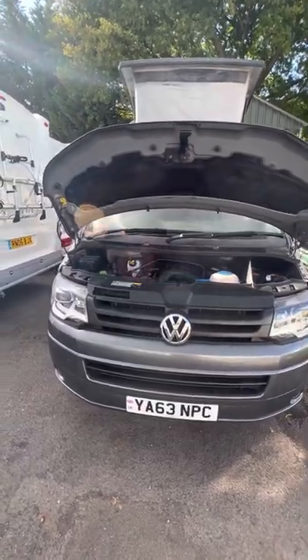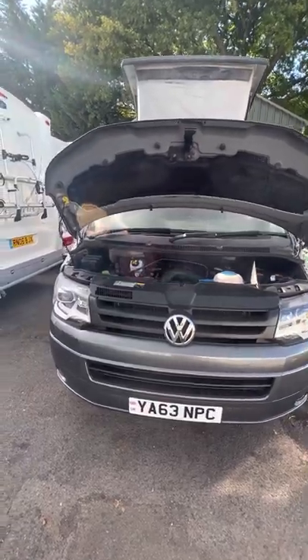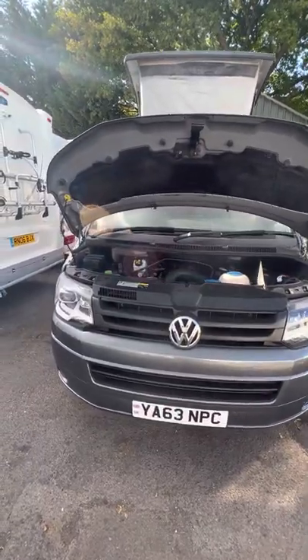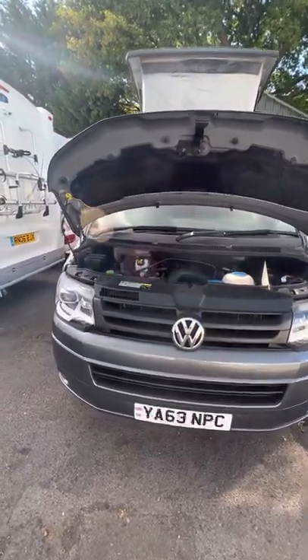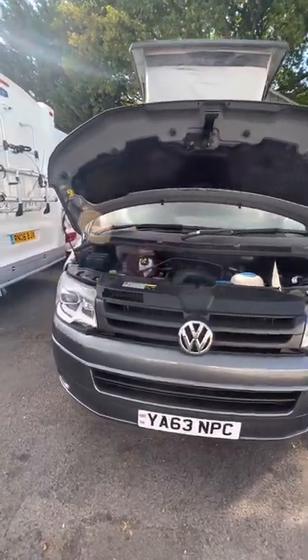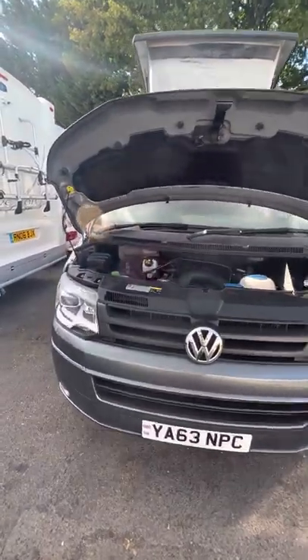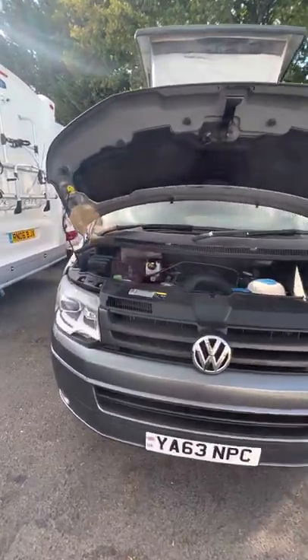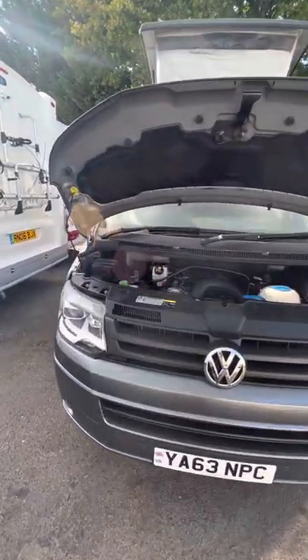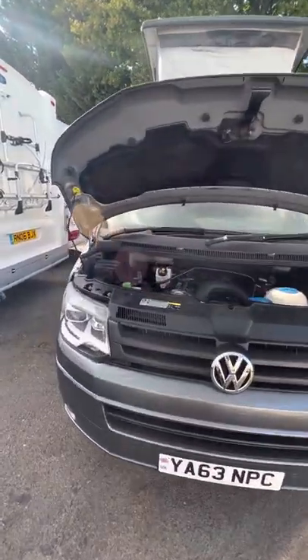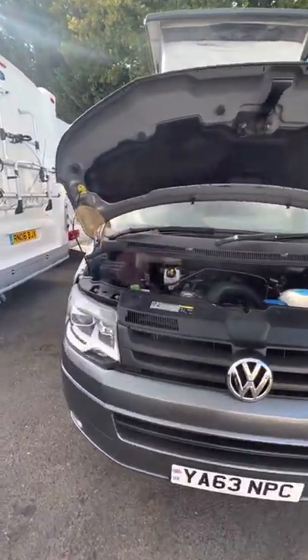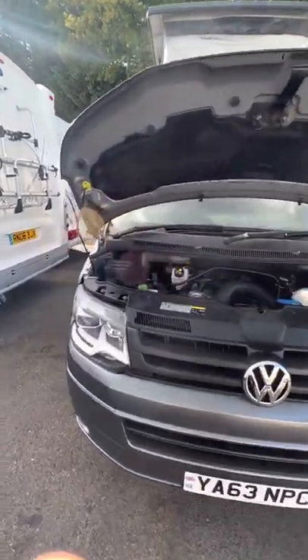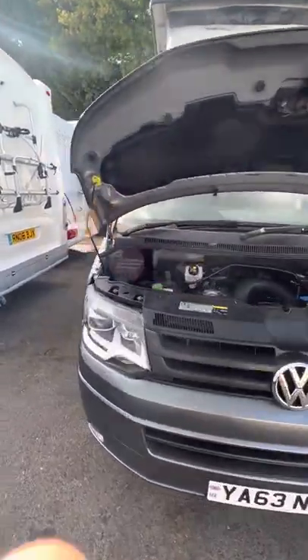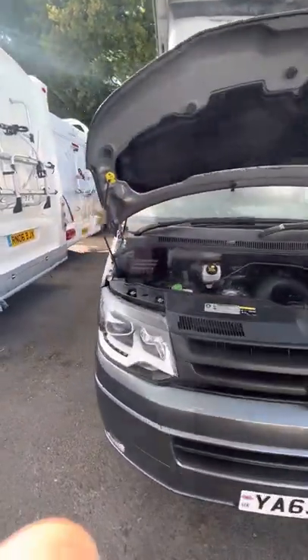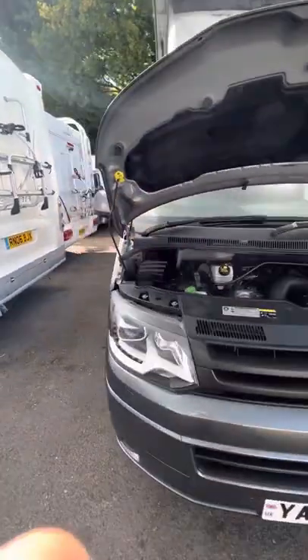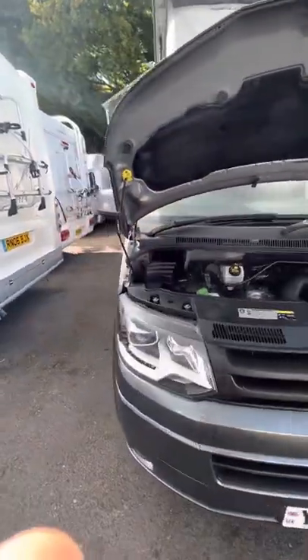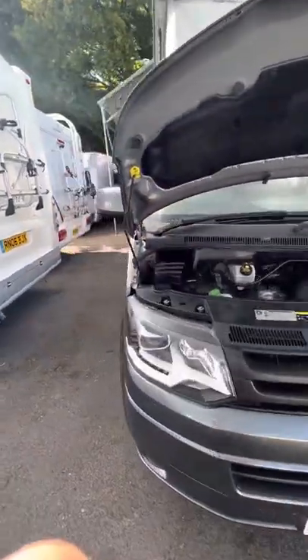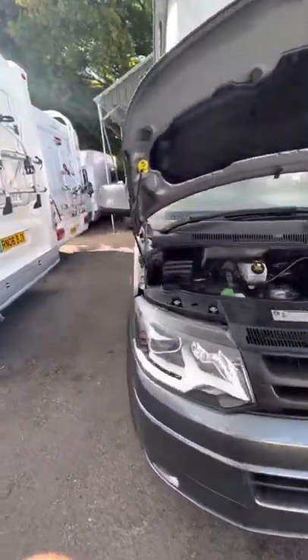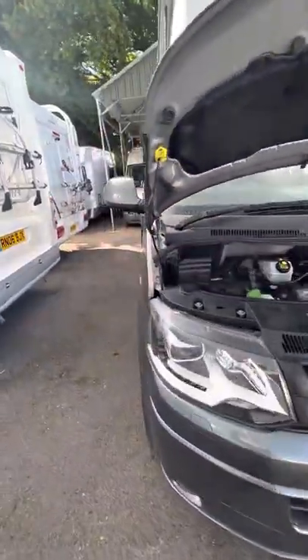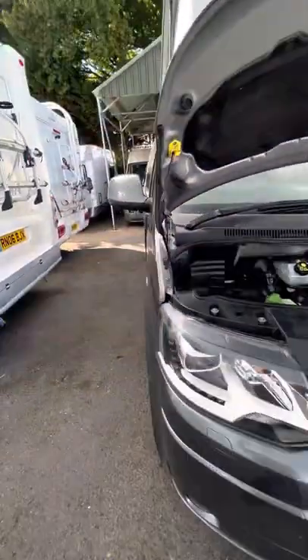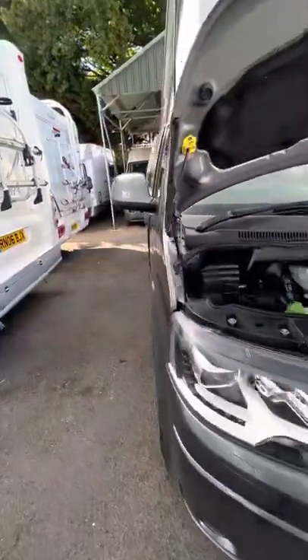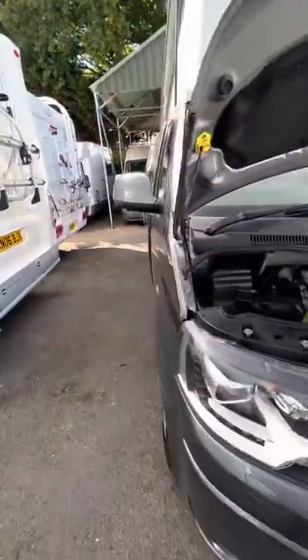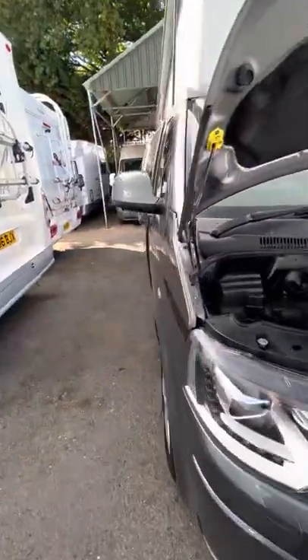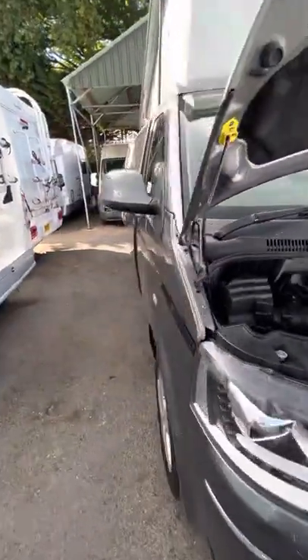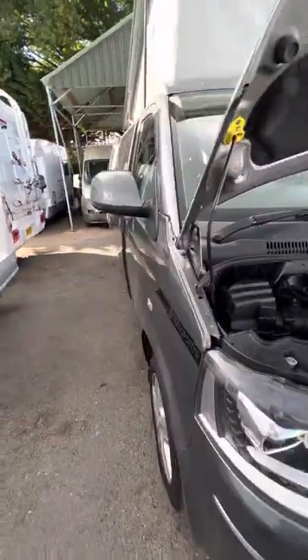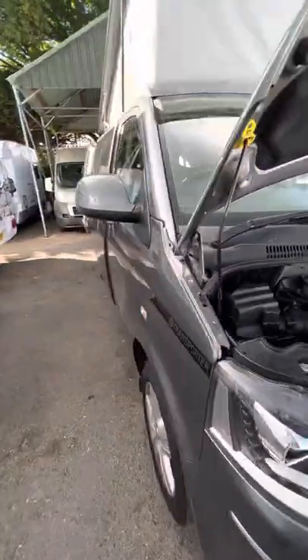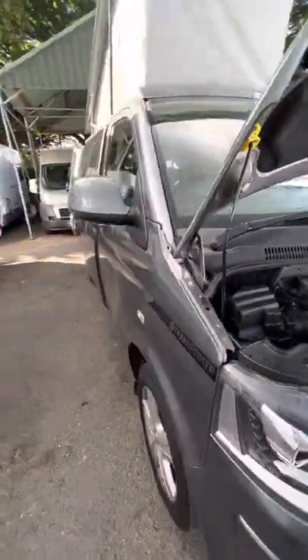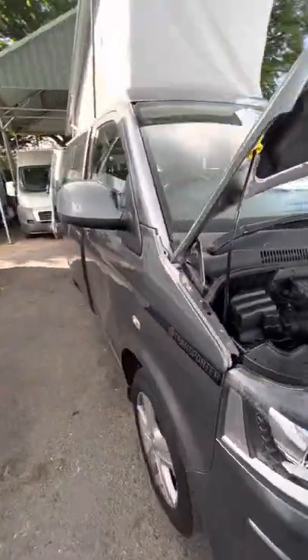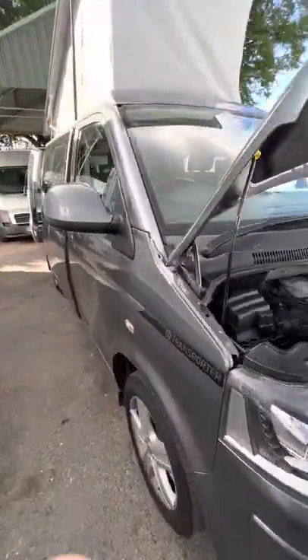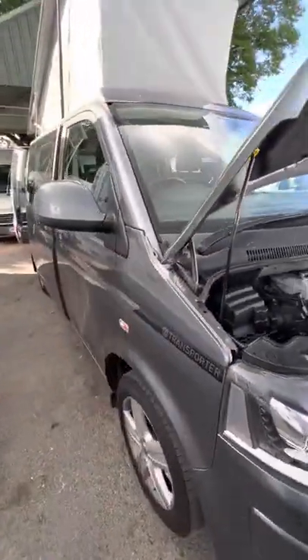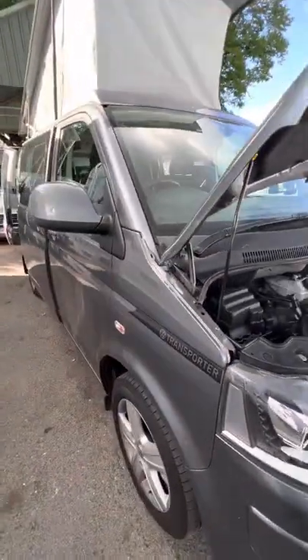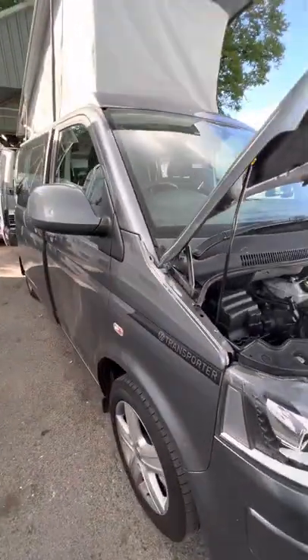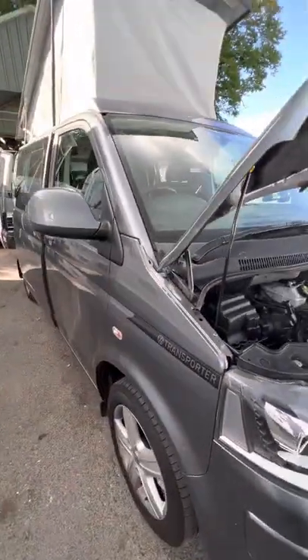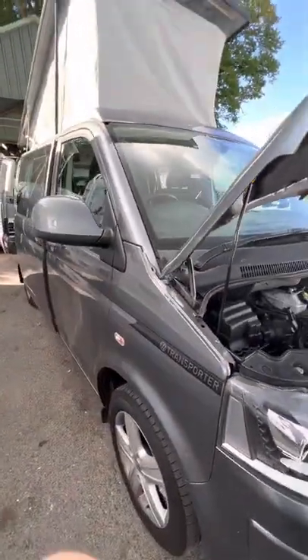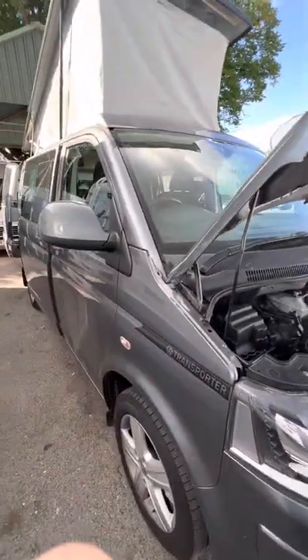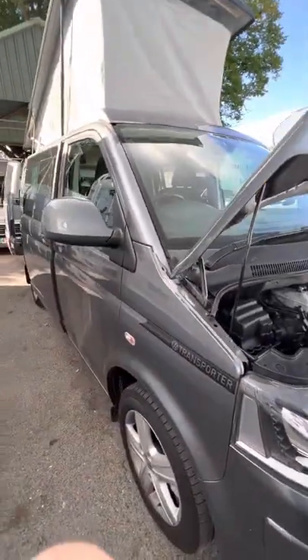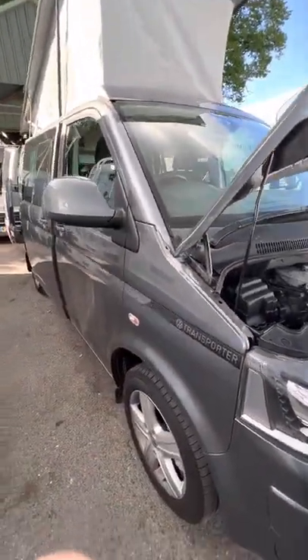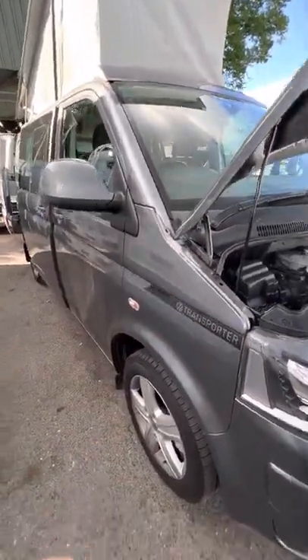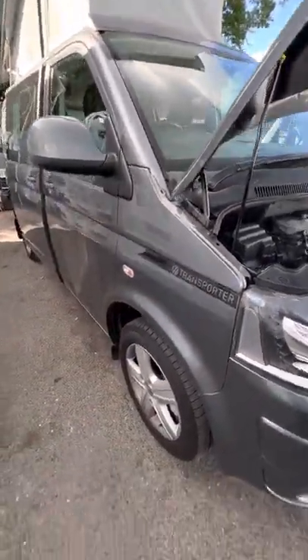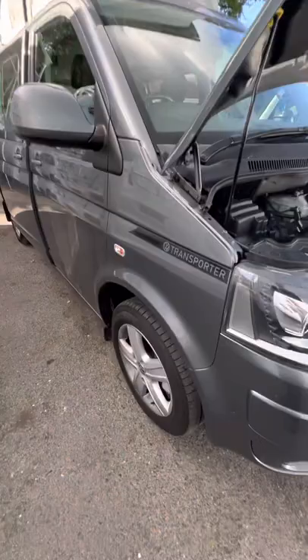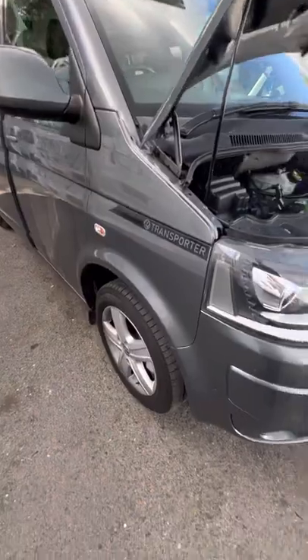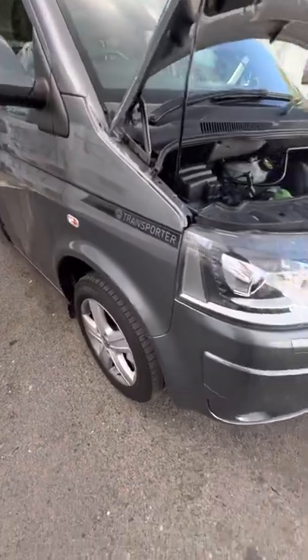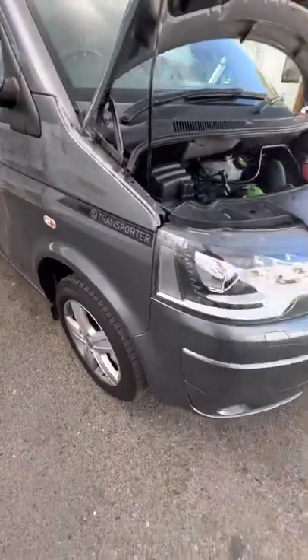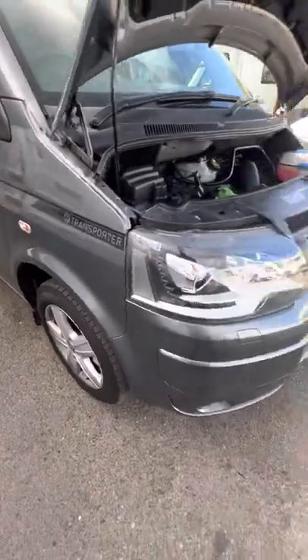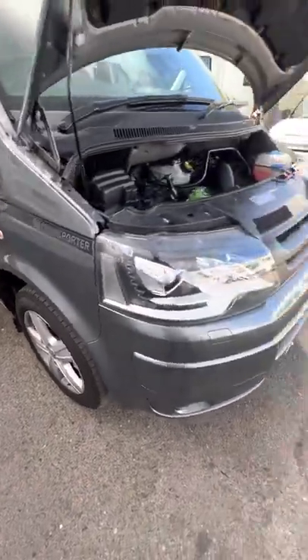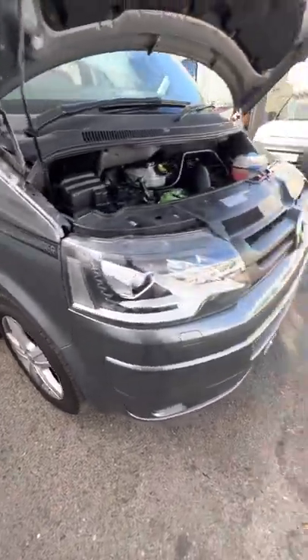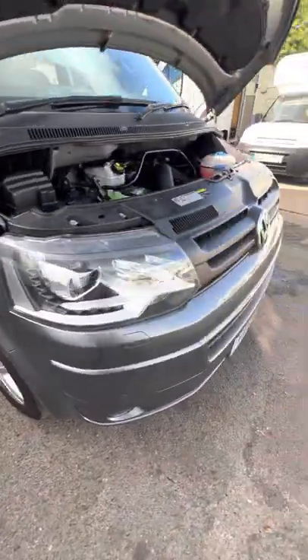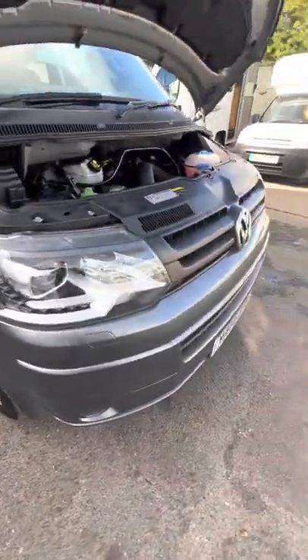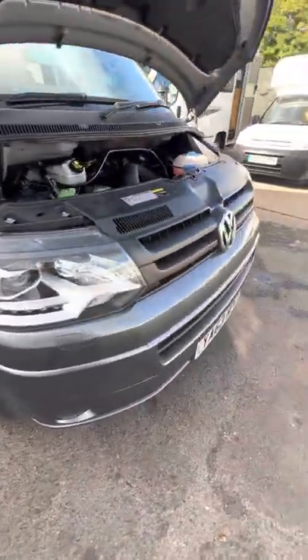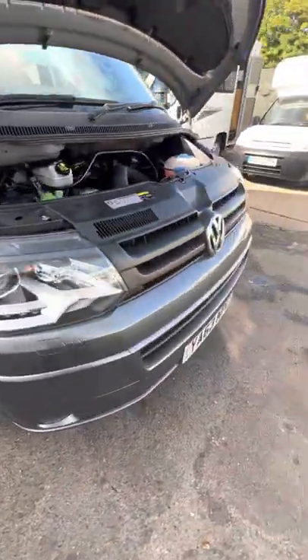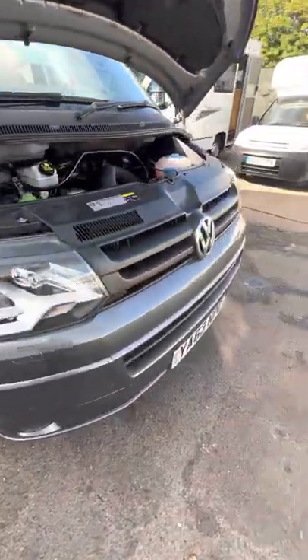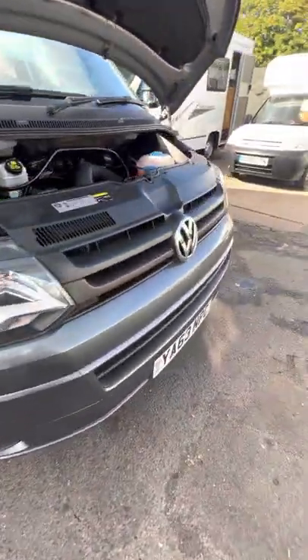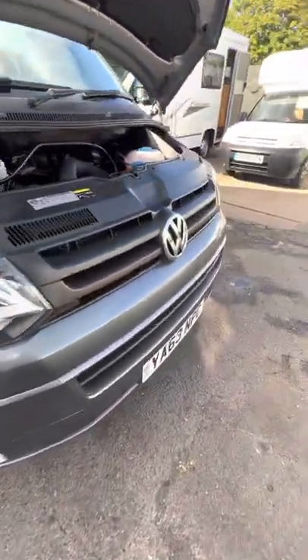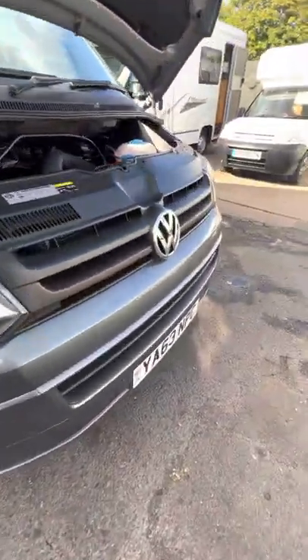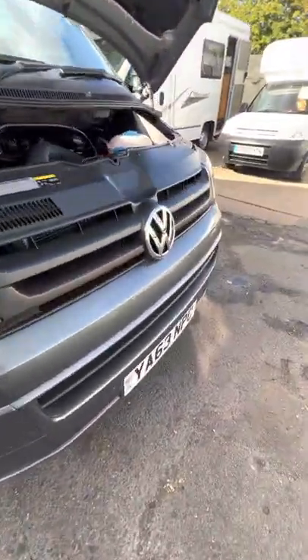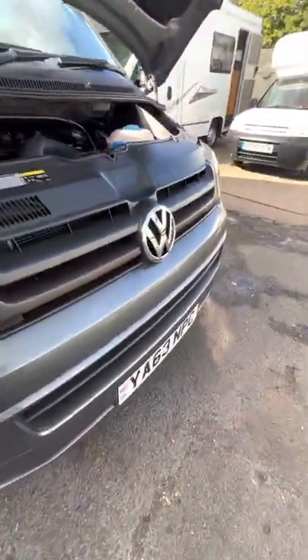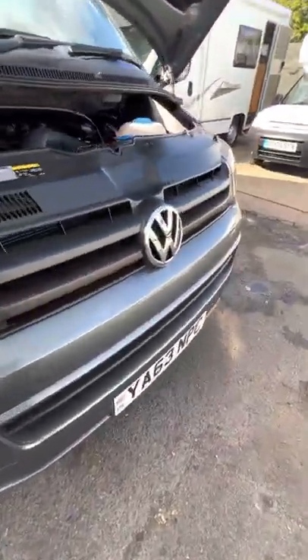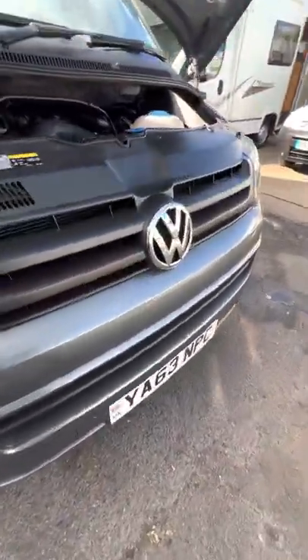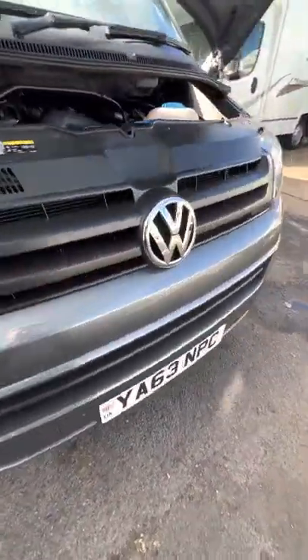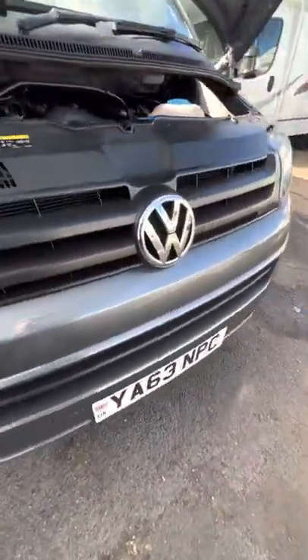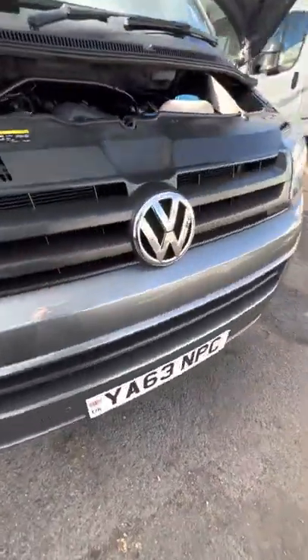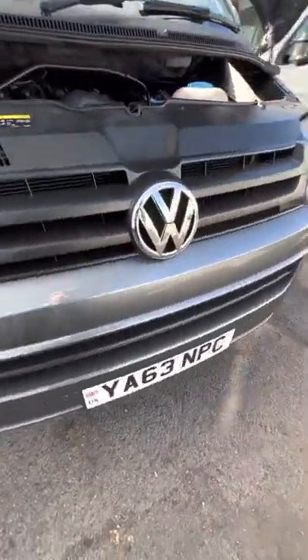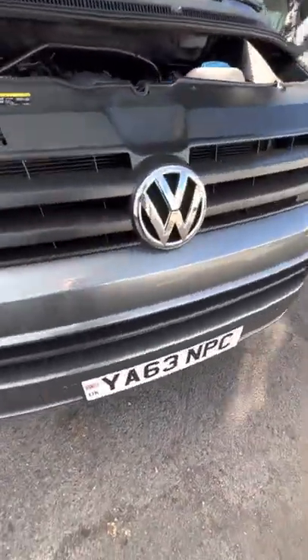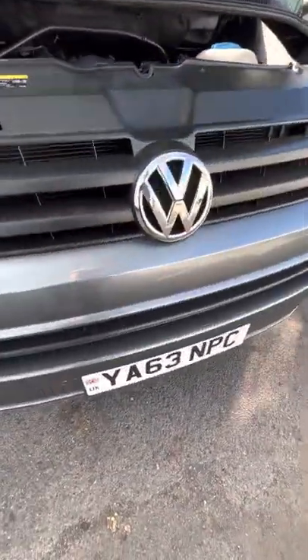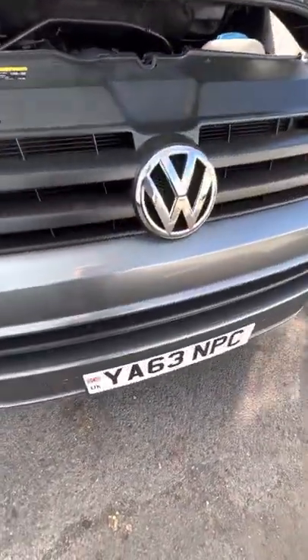Hi guys, Jordan from B&B Campers. I'm going to do a handover video on your VW, it's a 63 reg.